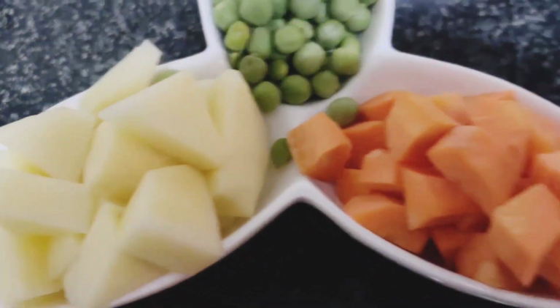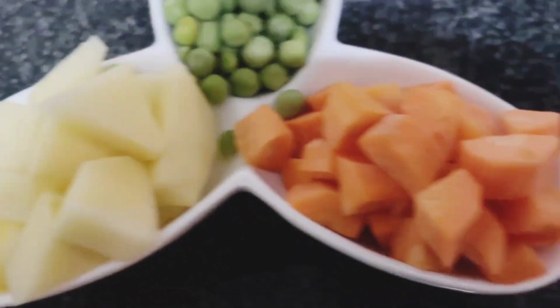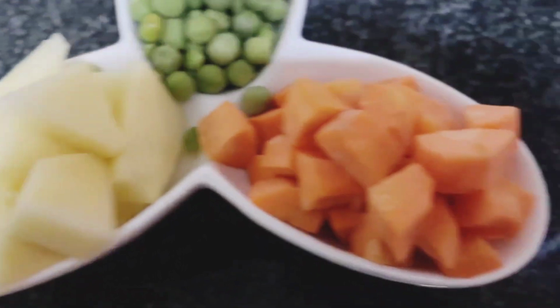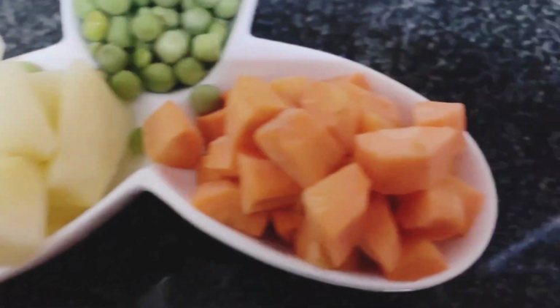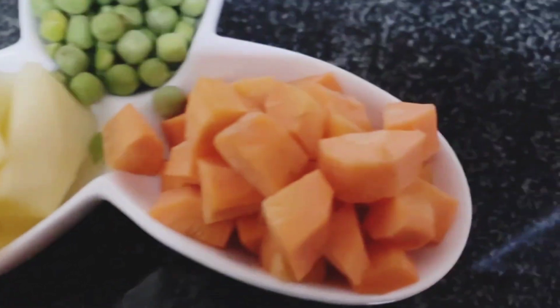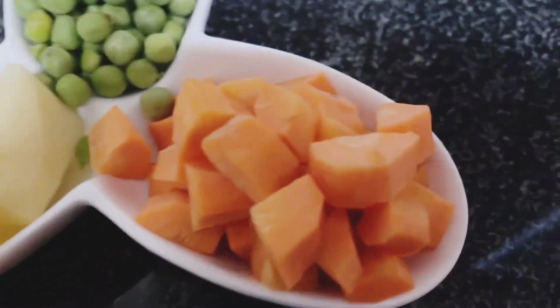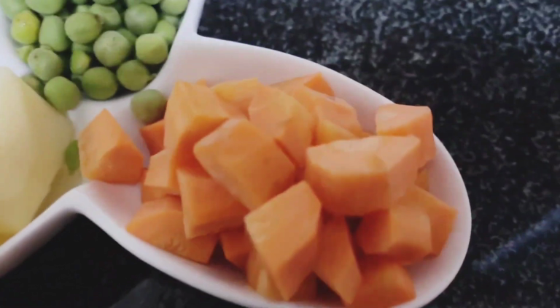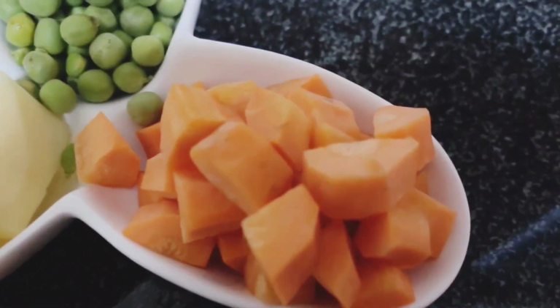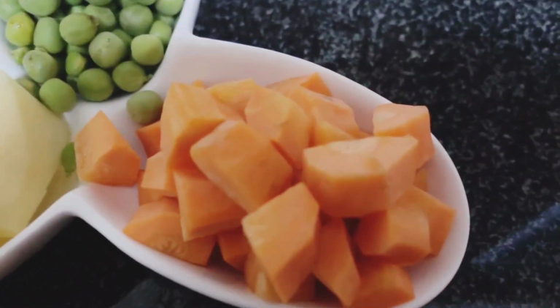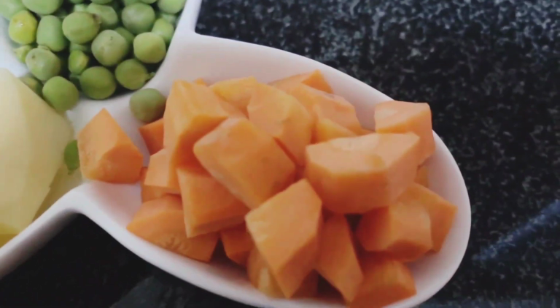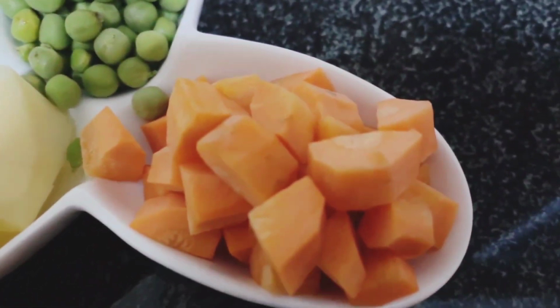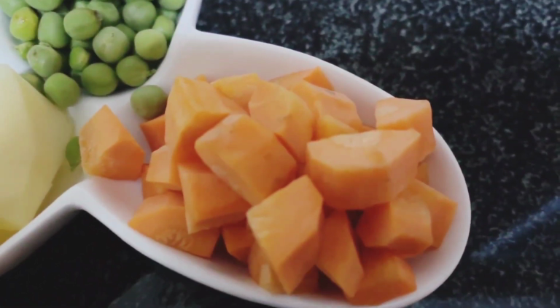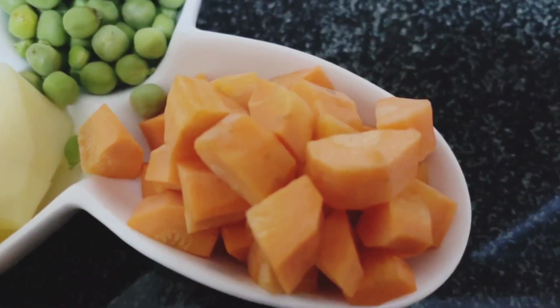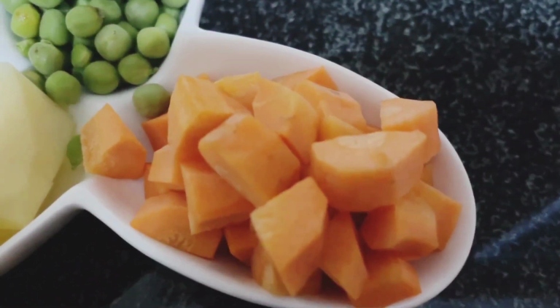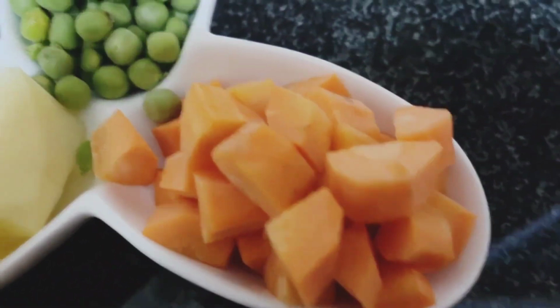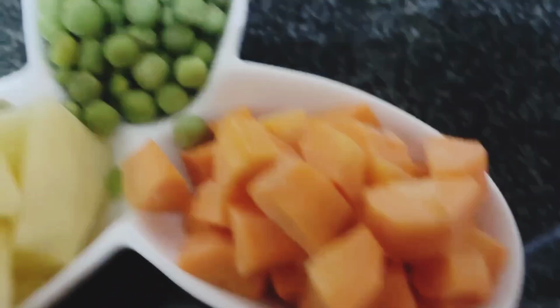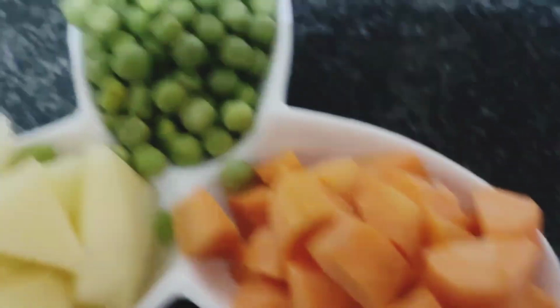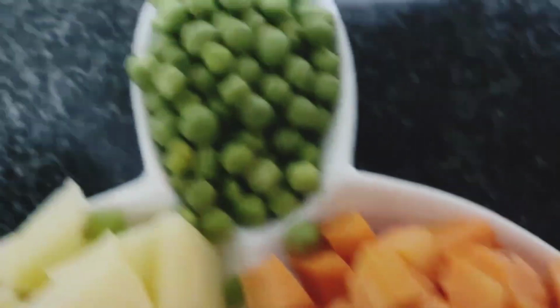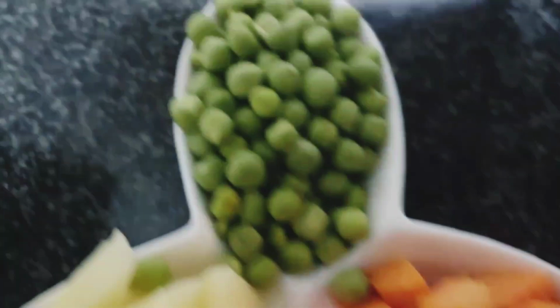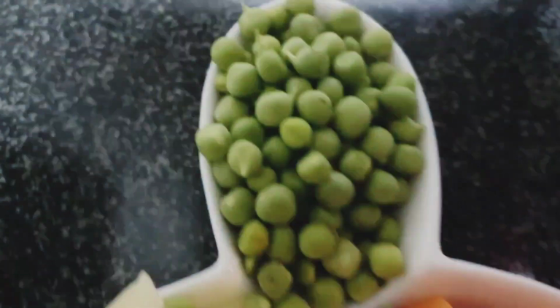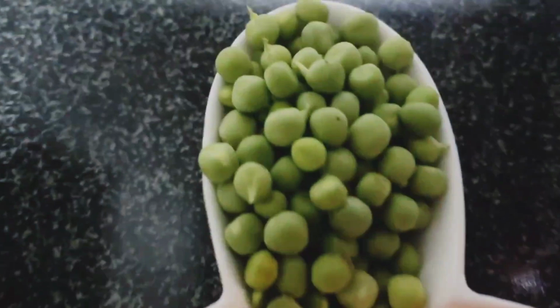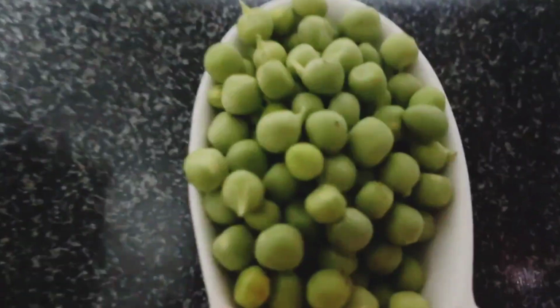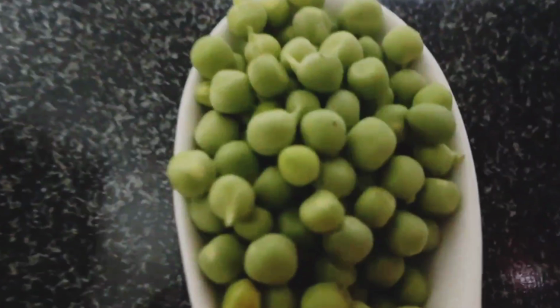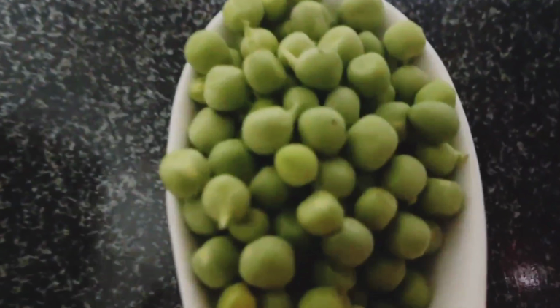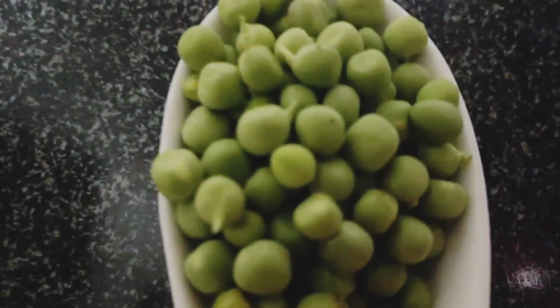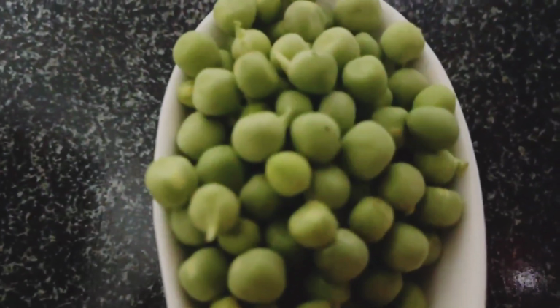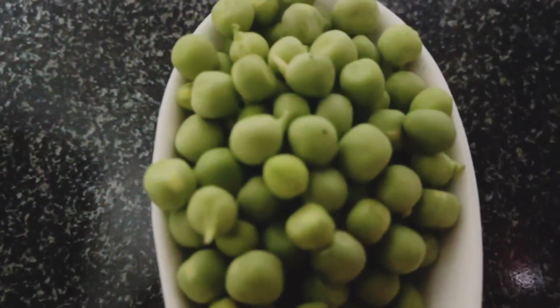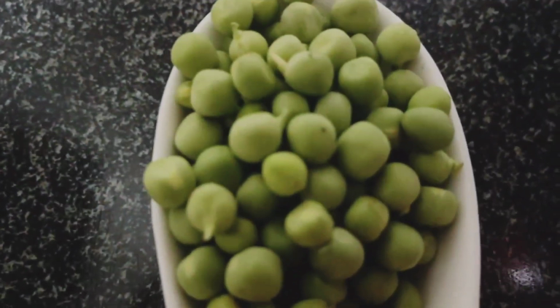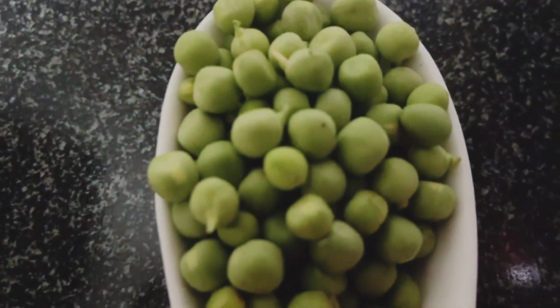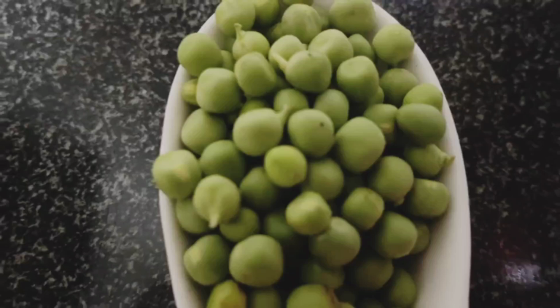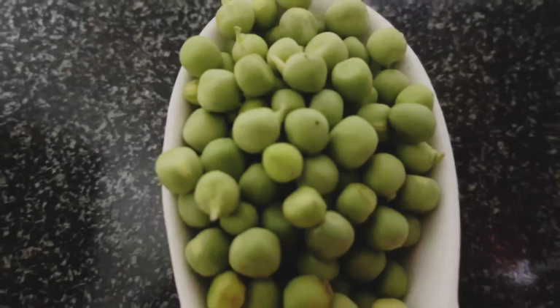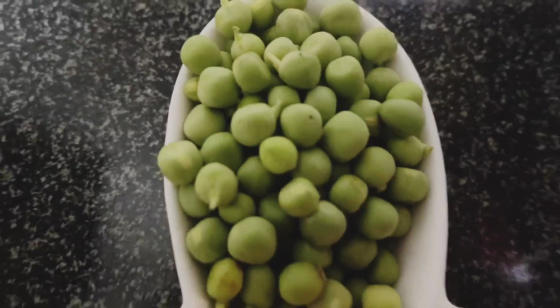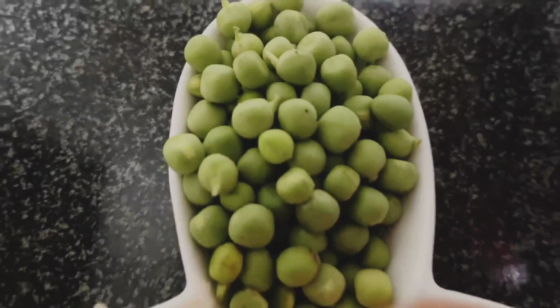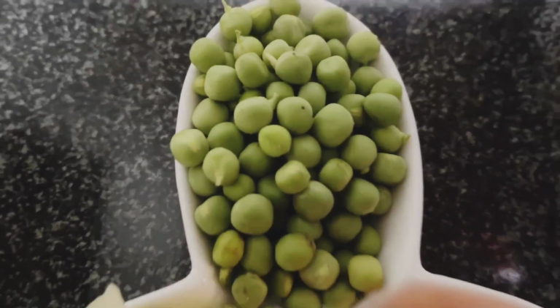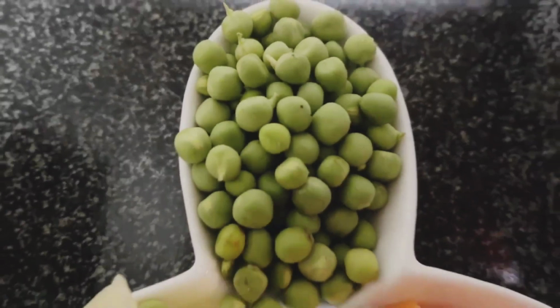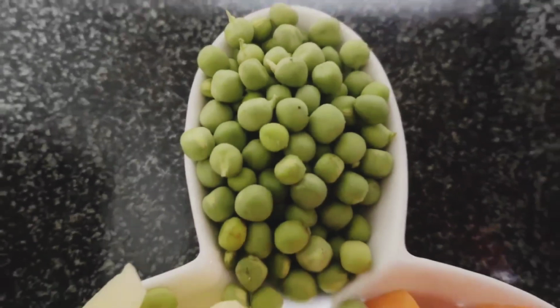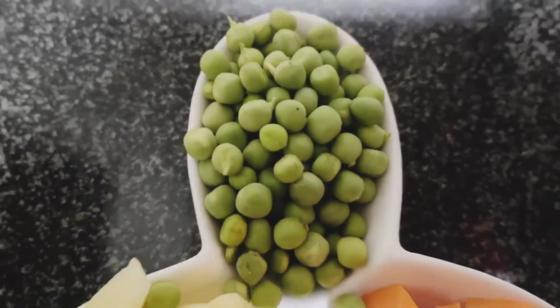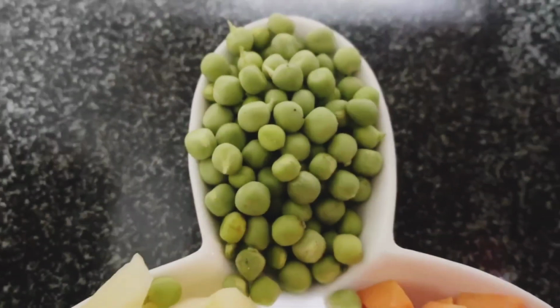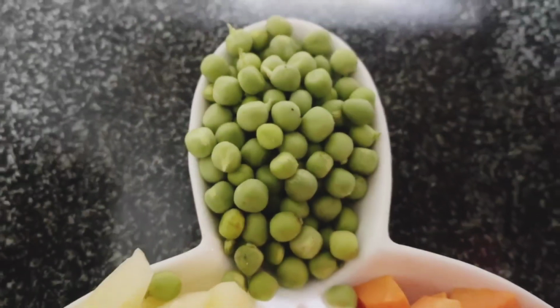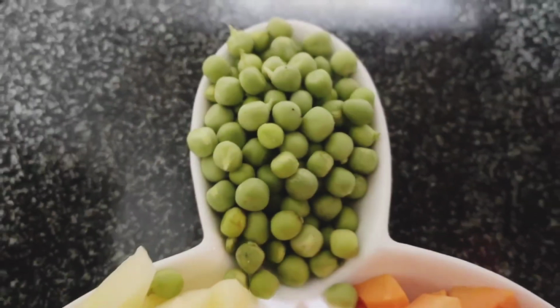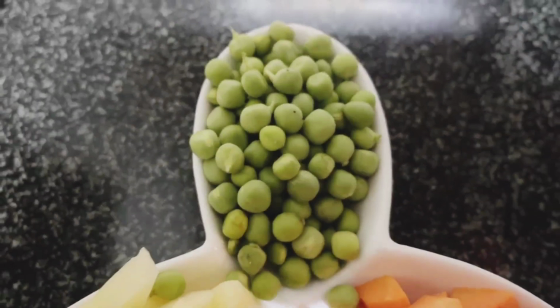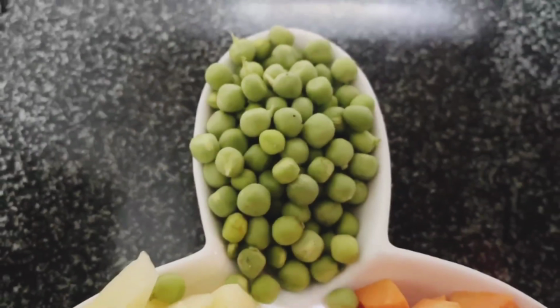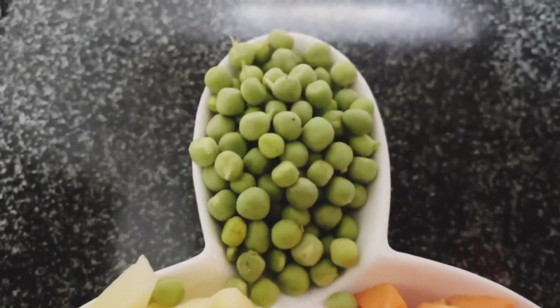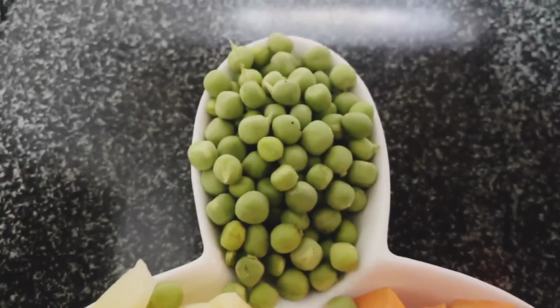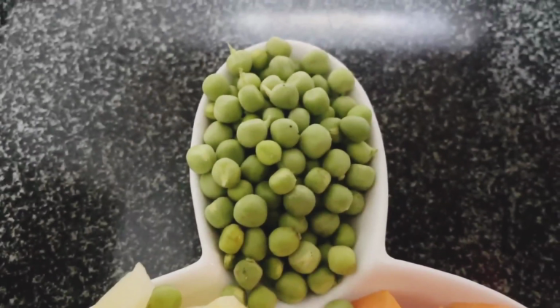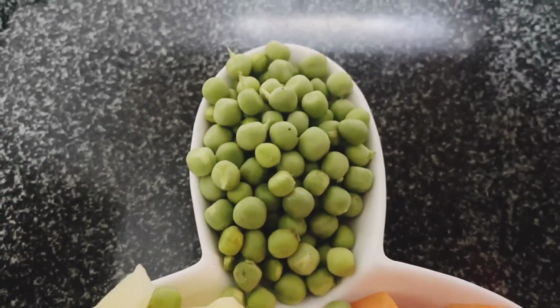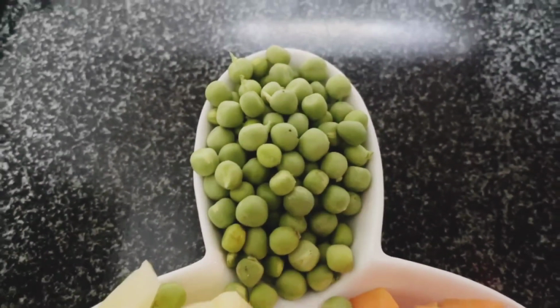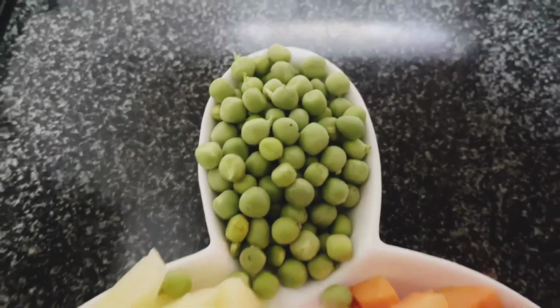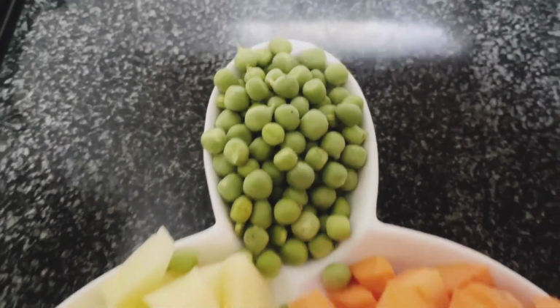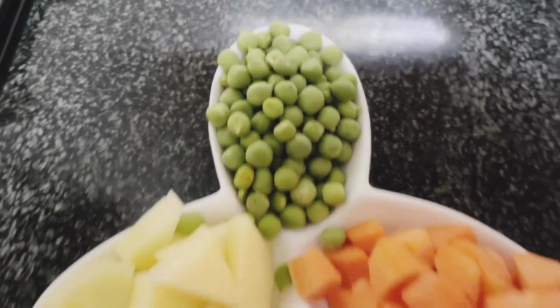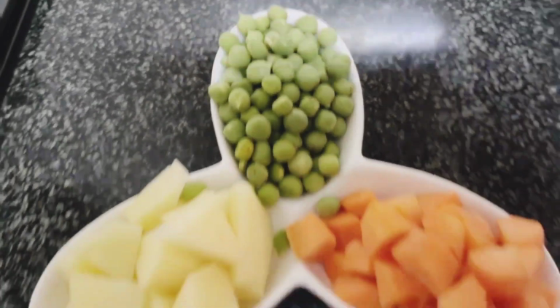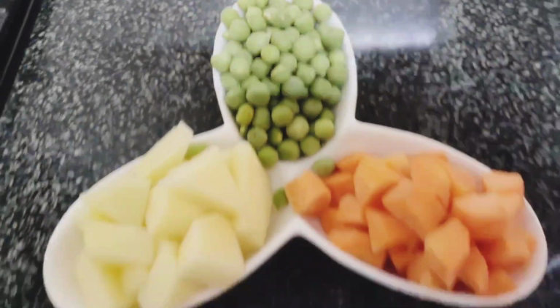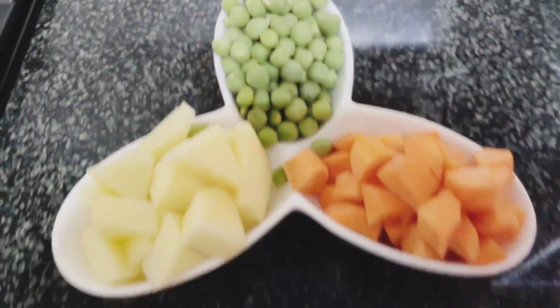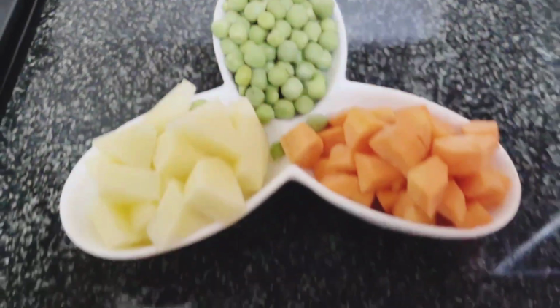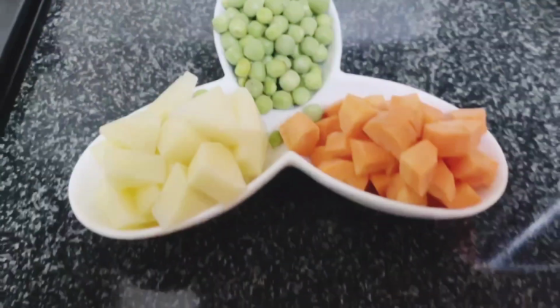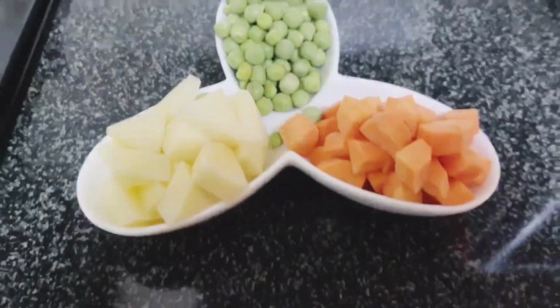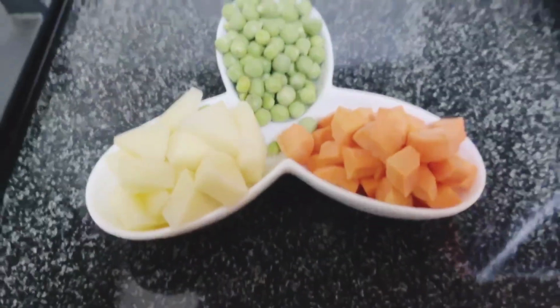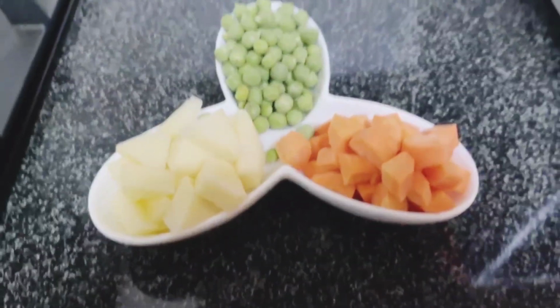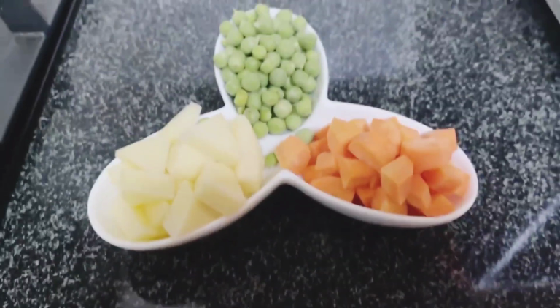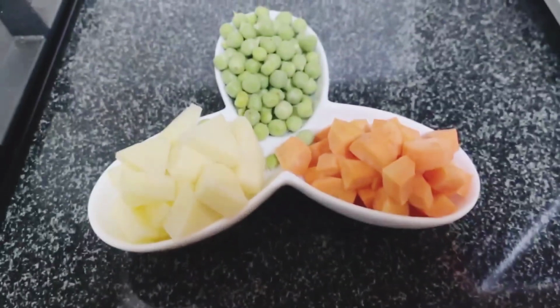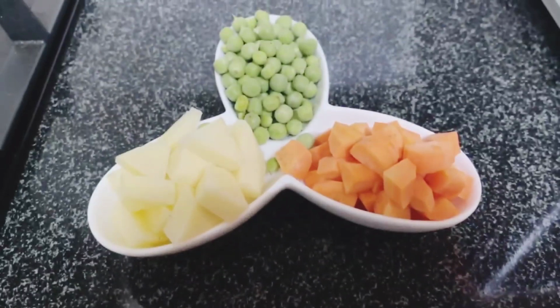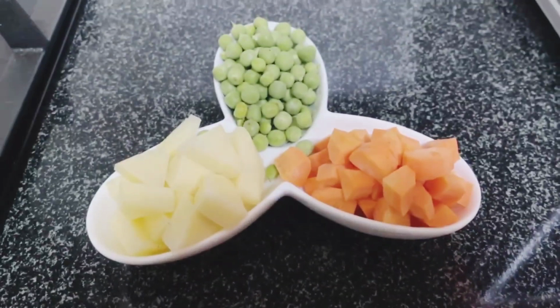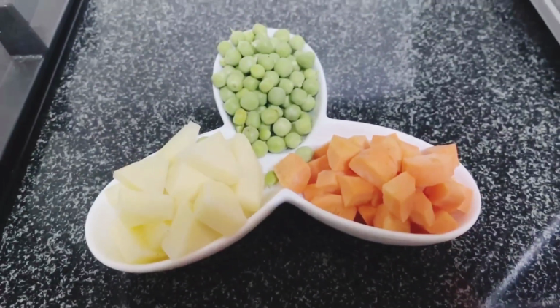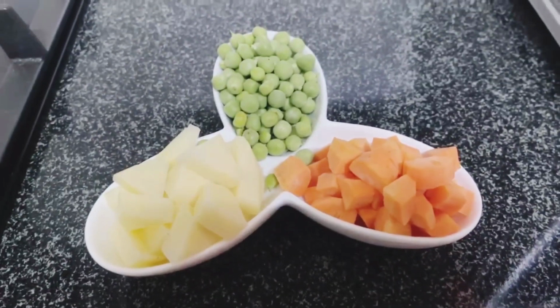I taped the carrot and potato. It comes with frozen green beans. We ate all the cream beans.